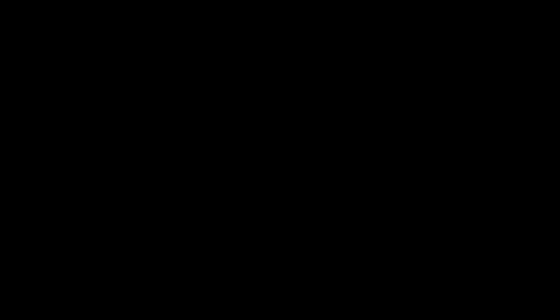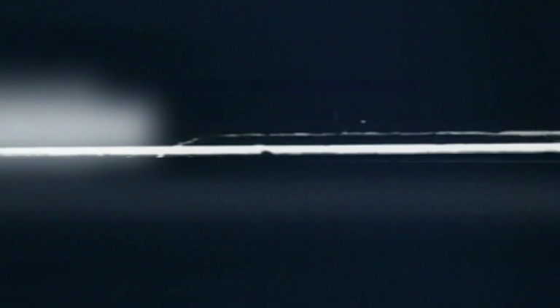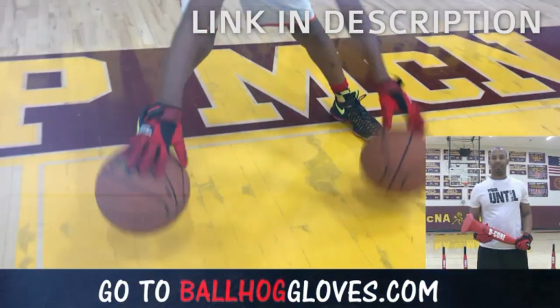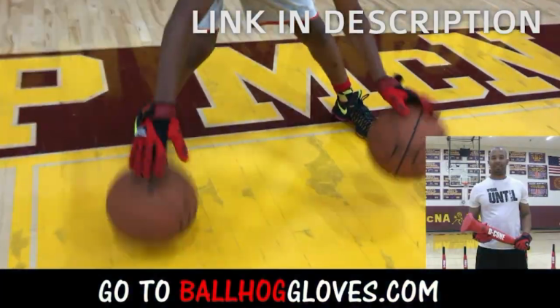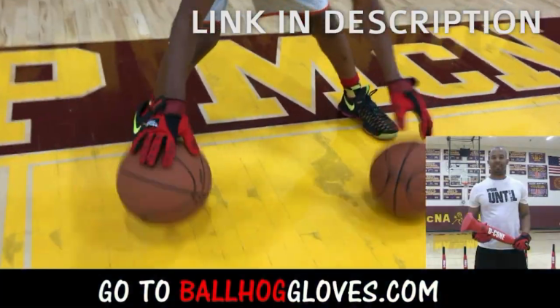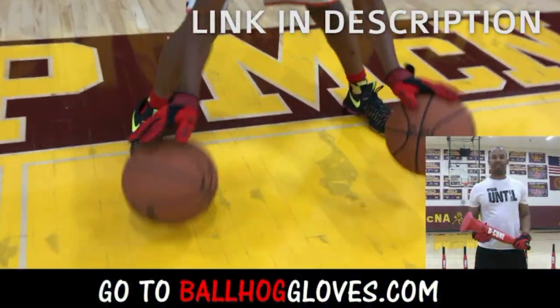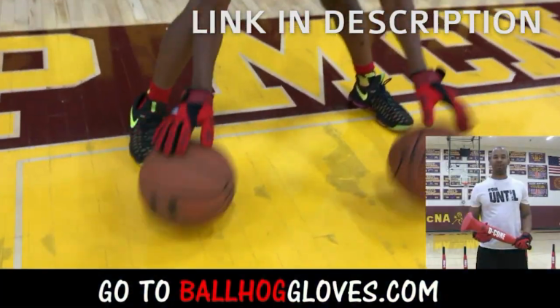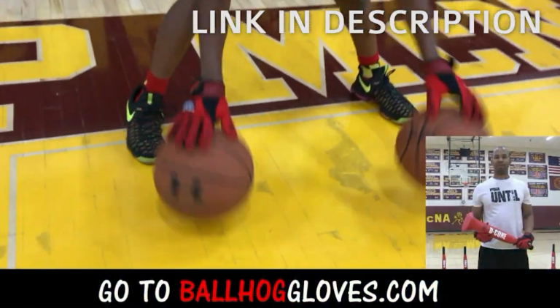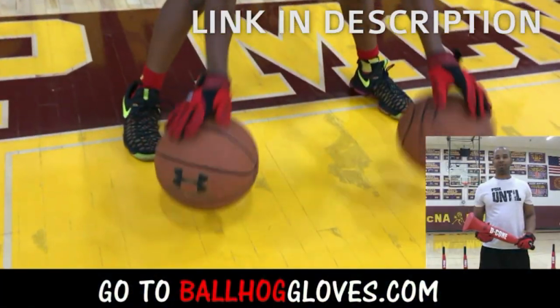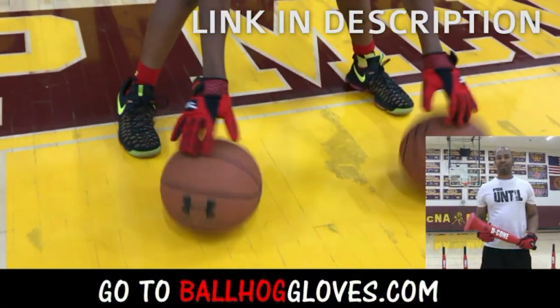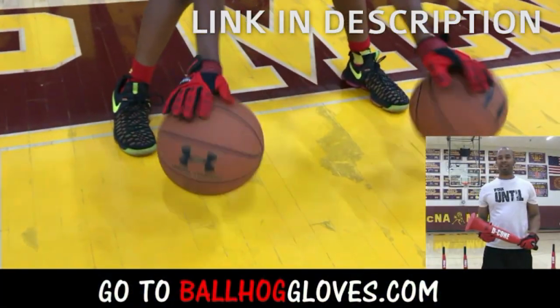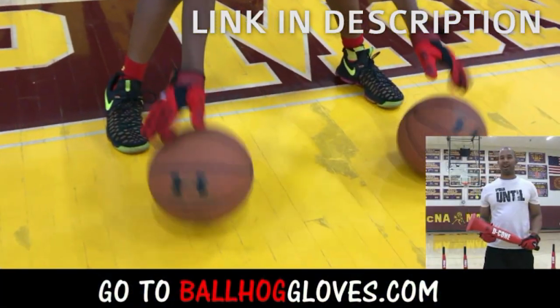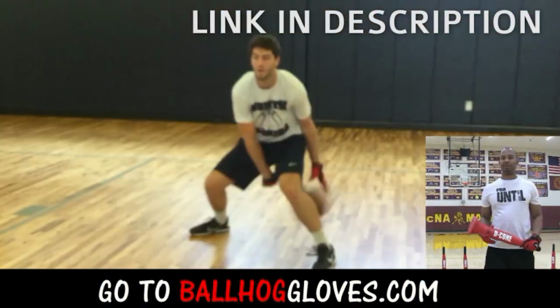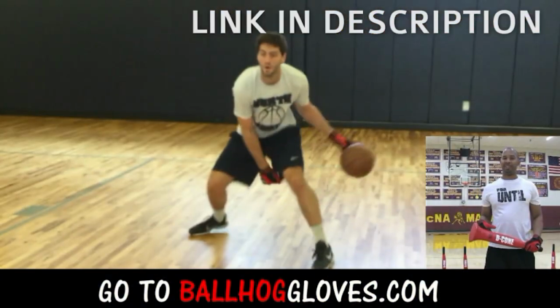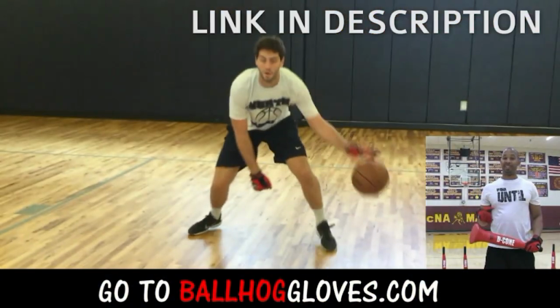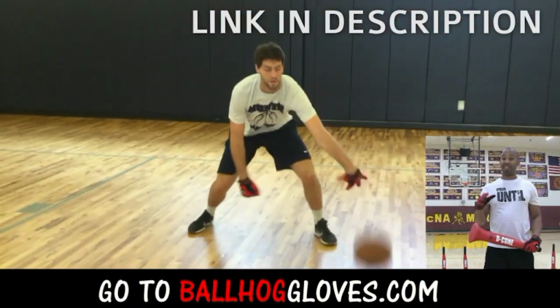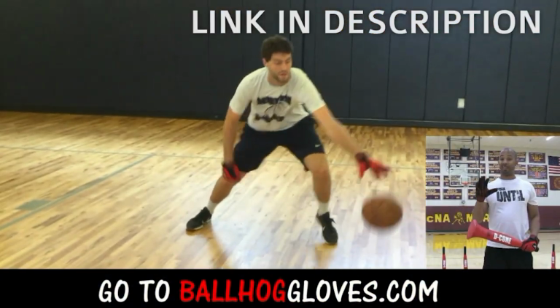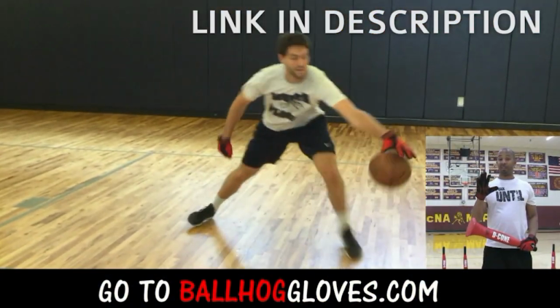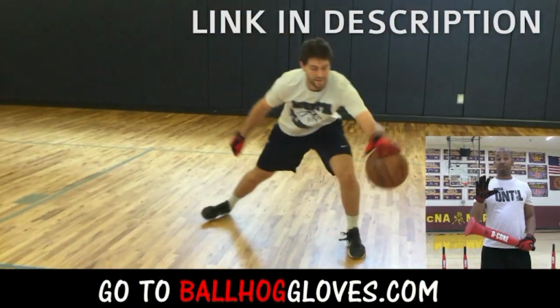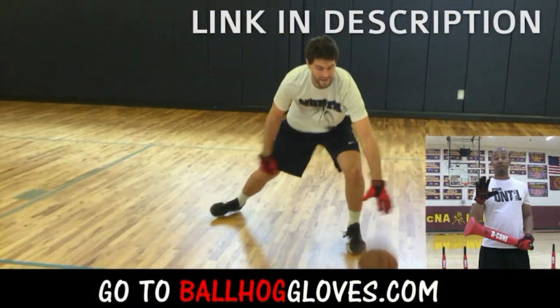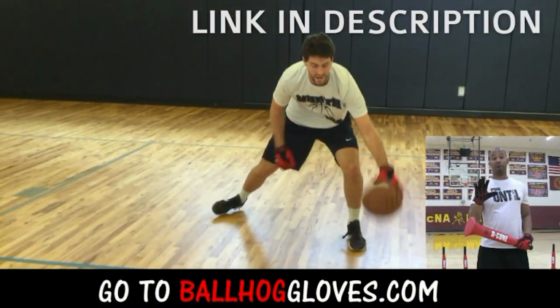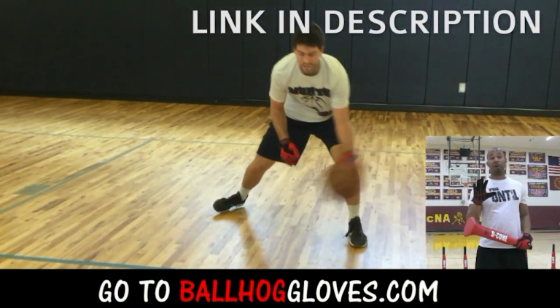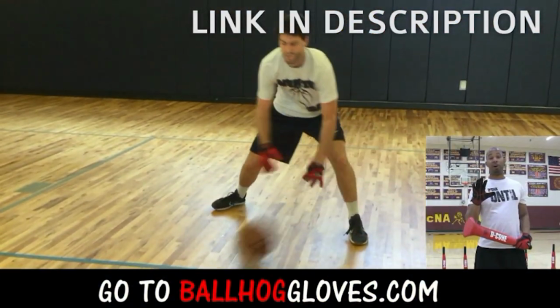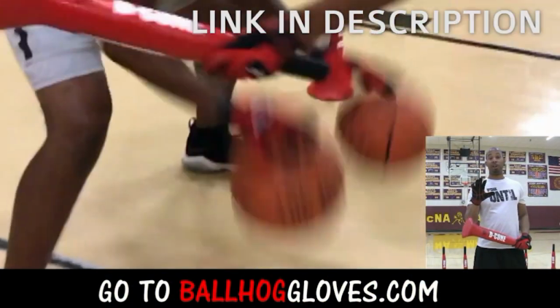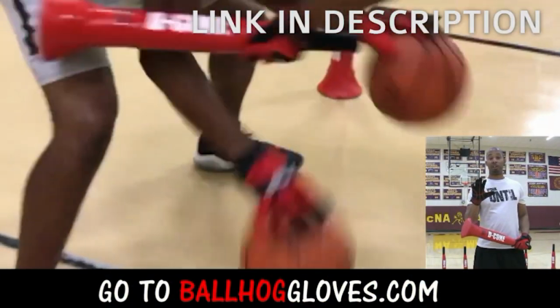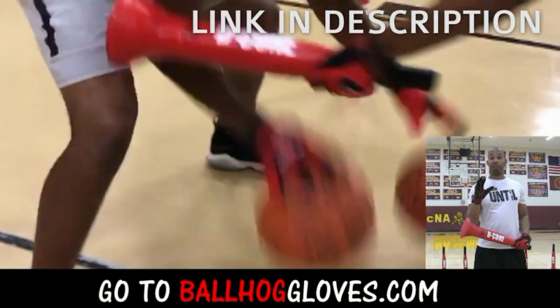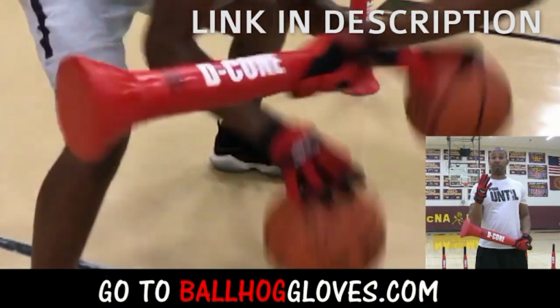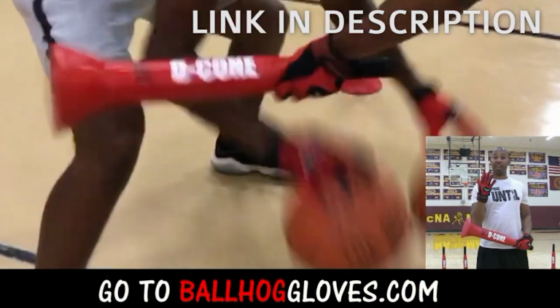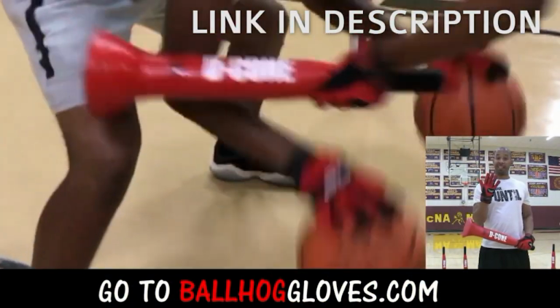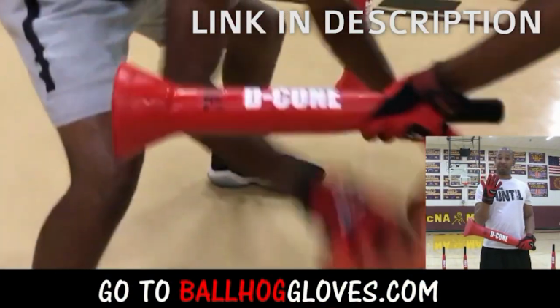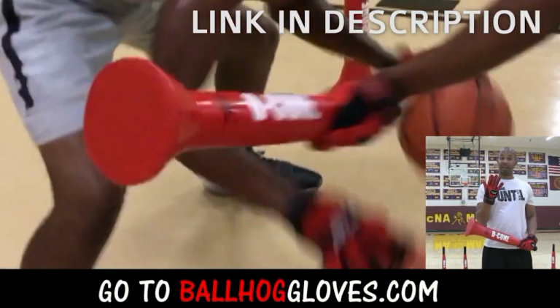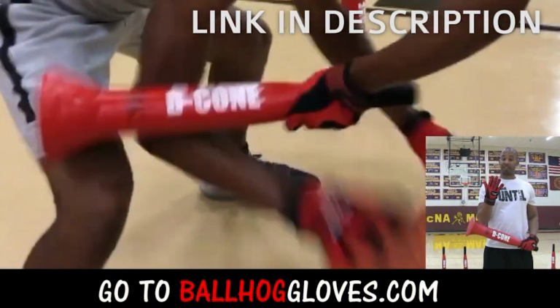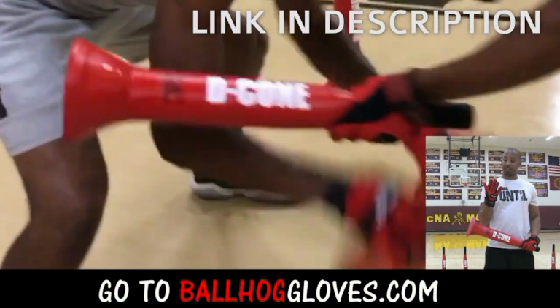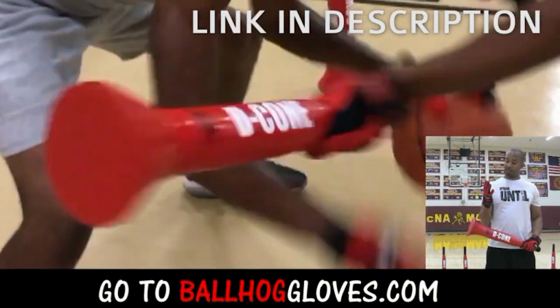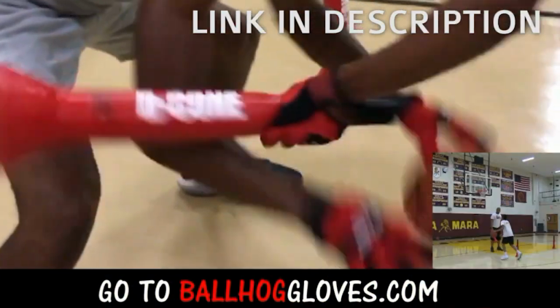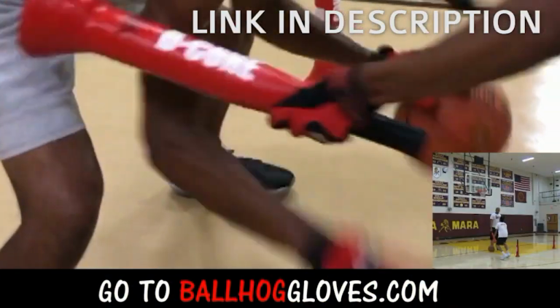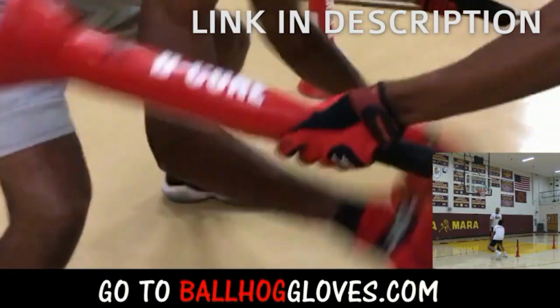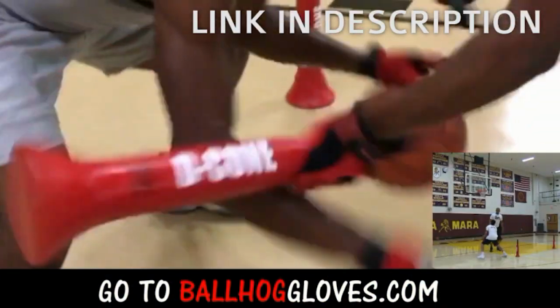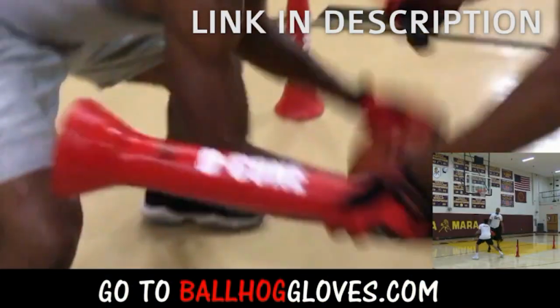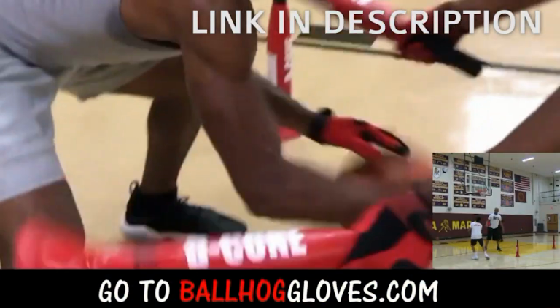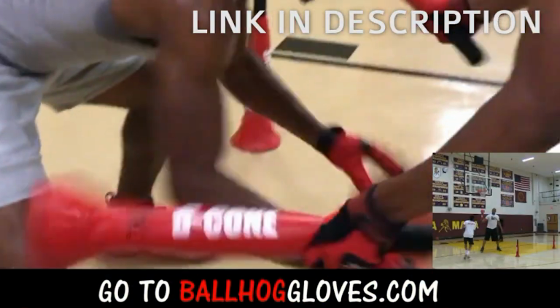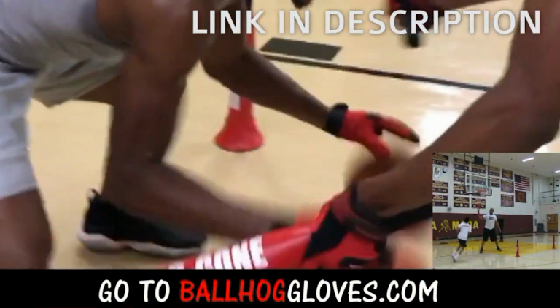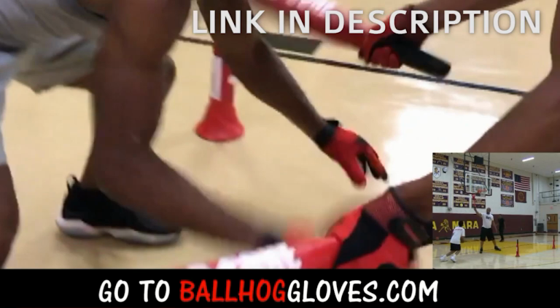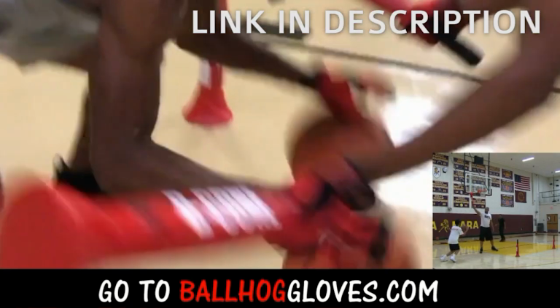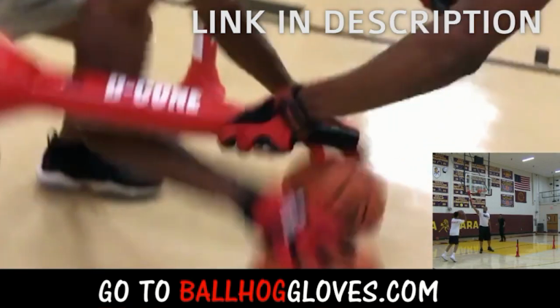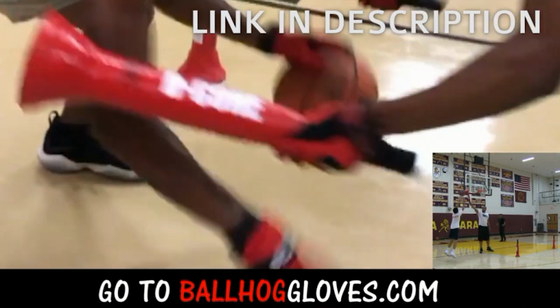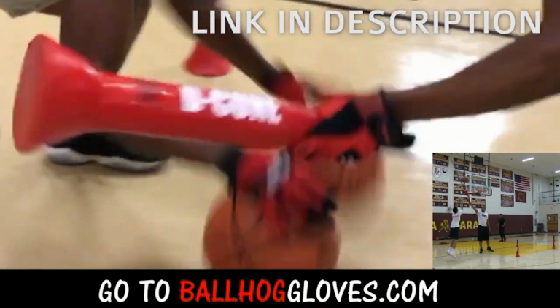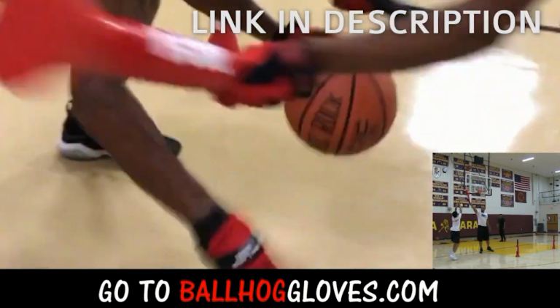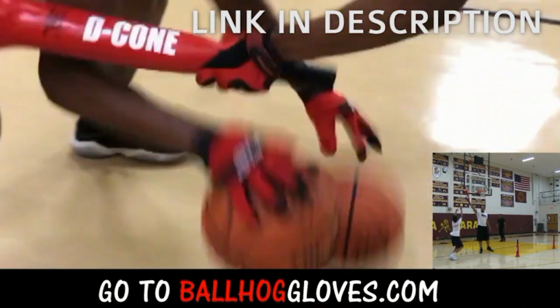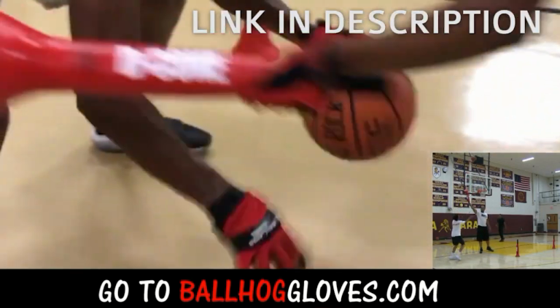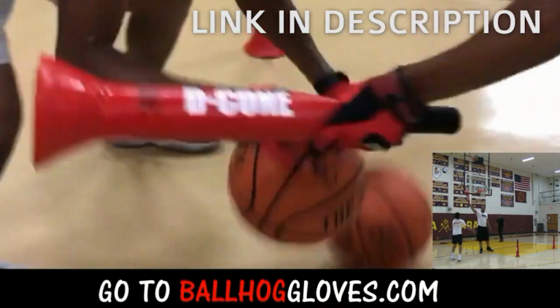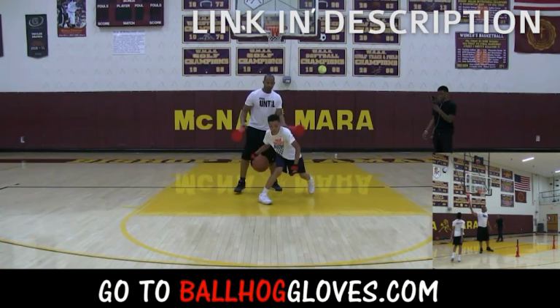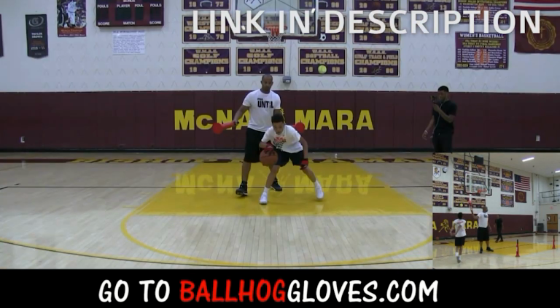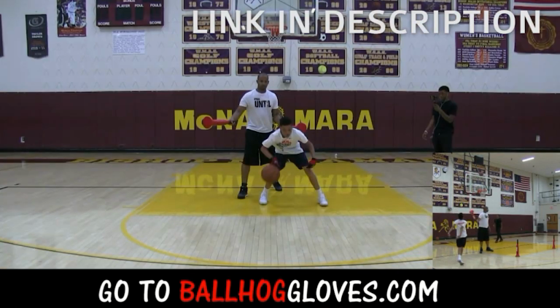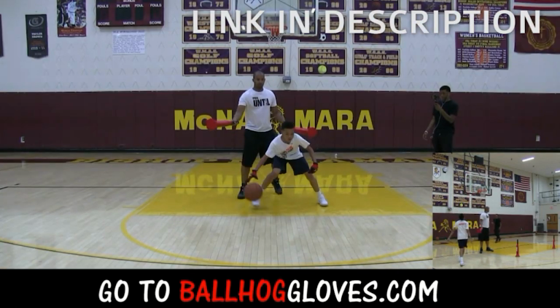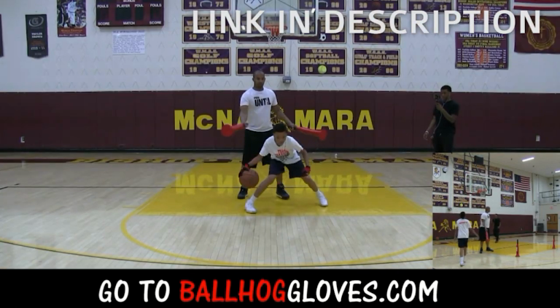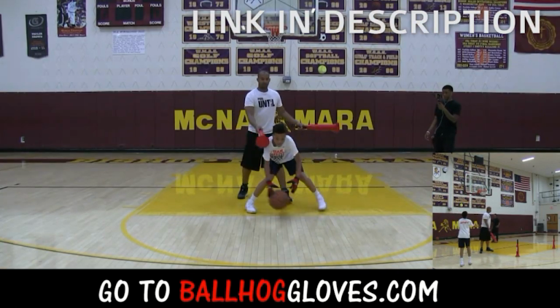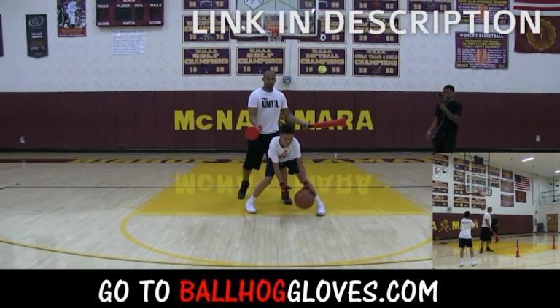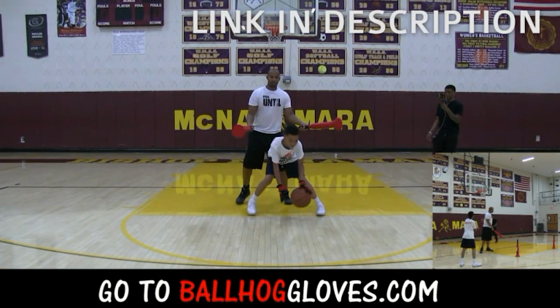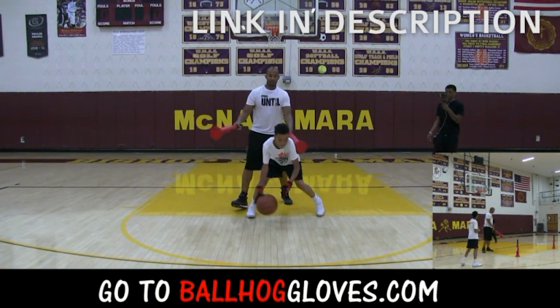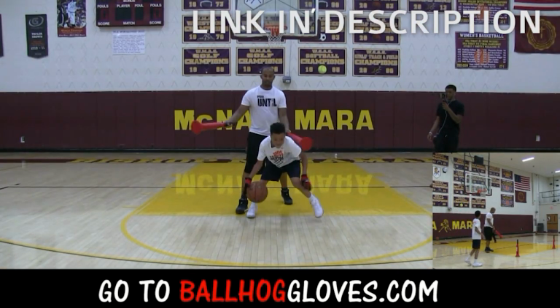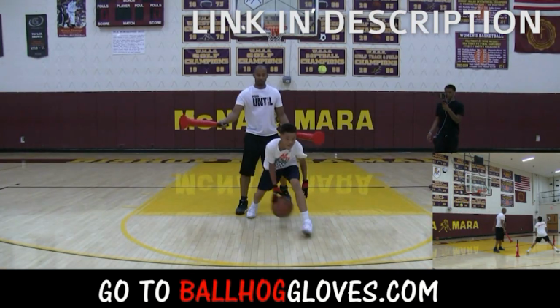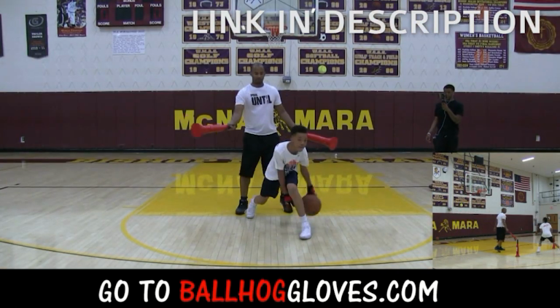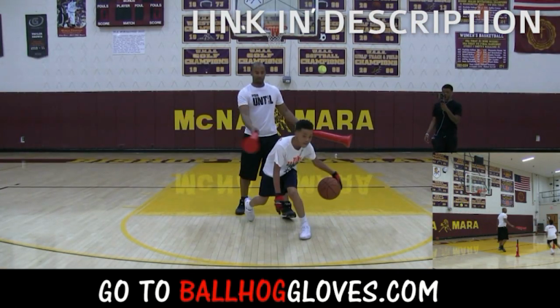It takes away your grip, so the ball slips out of your hands. You really got to be able to control the ball. There is no room for error when you dribble this way.